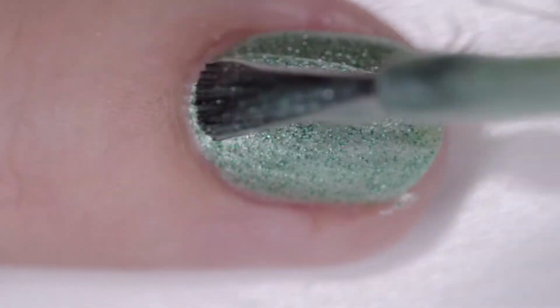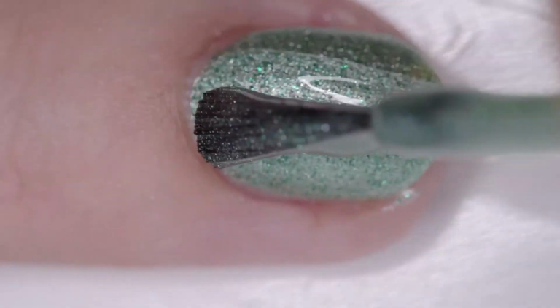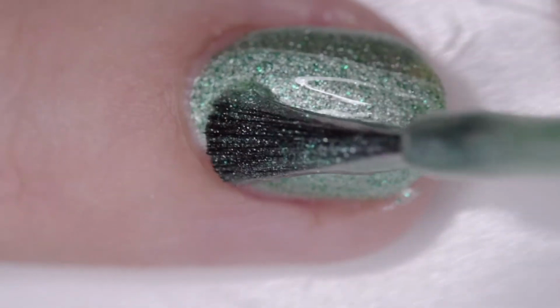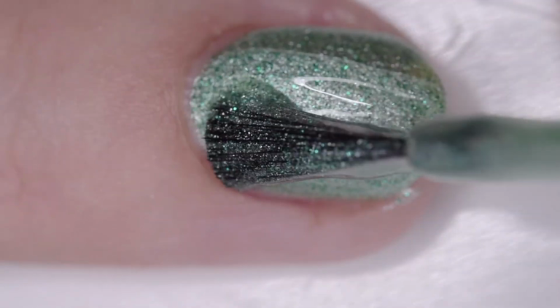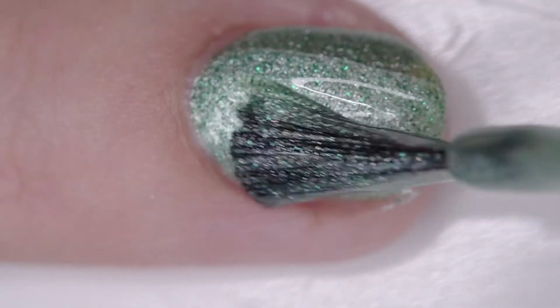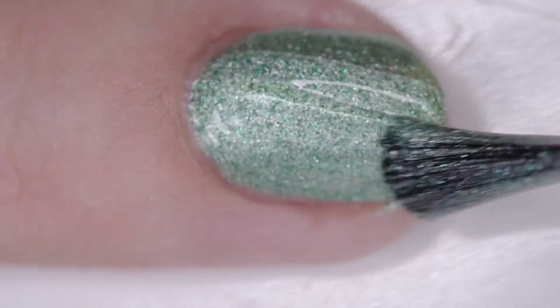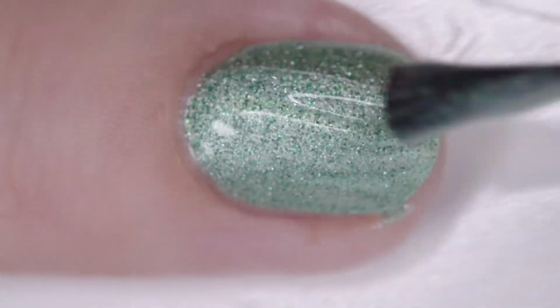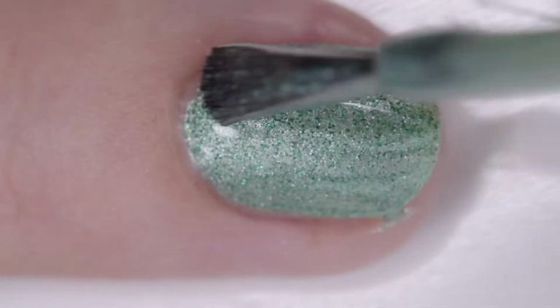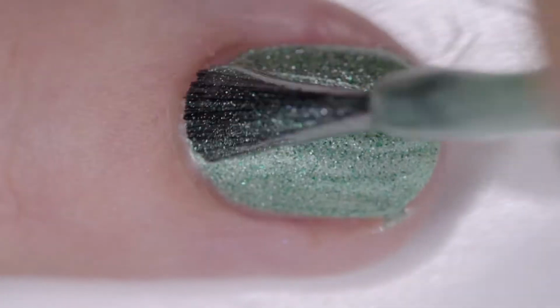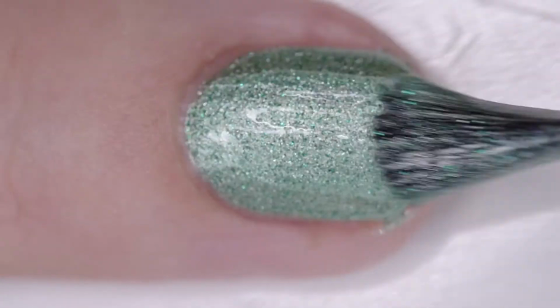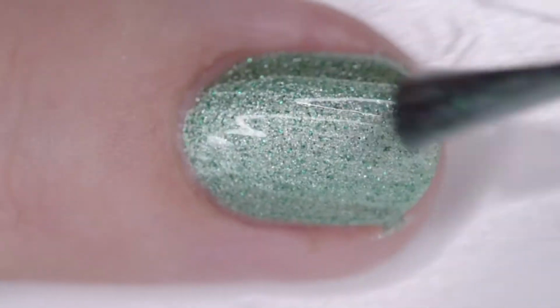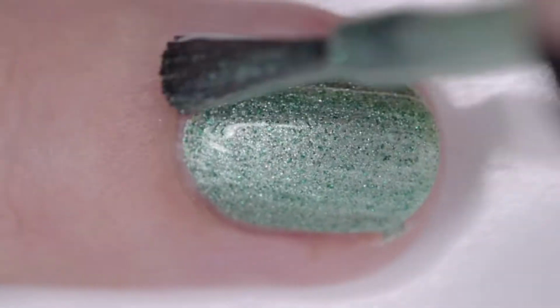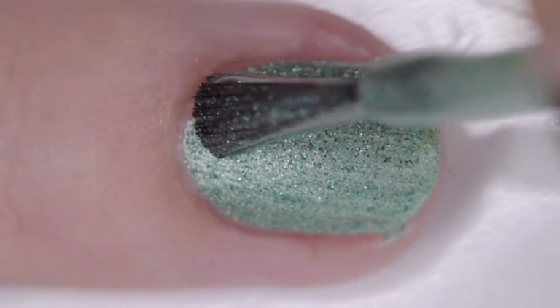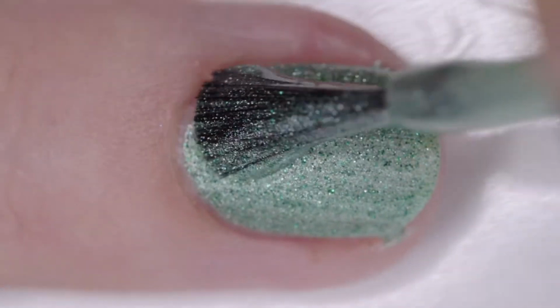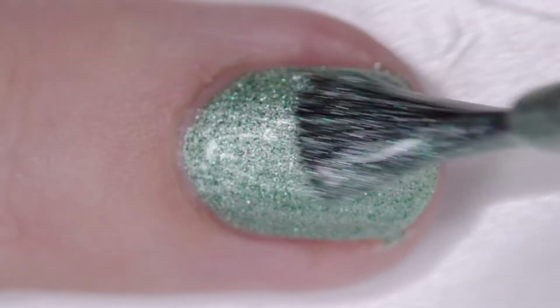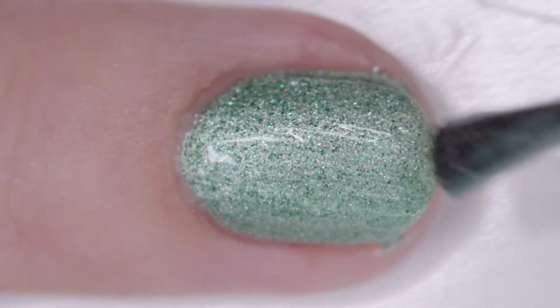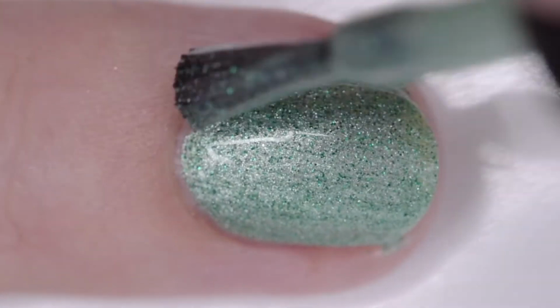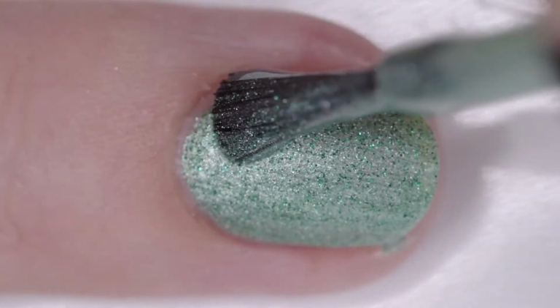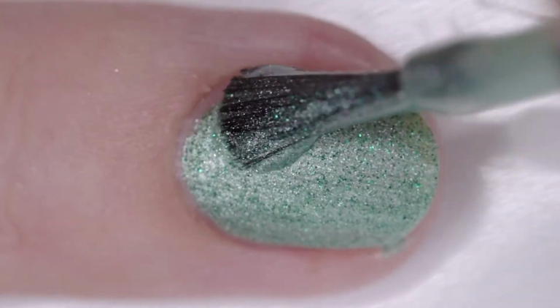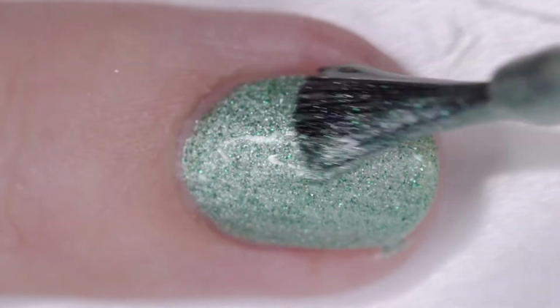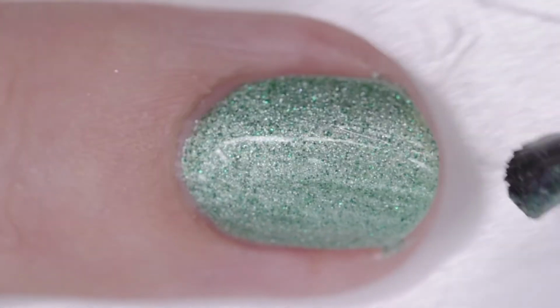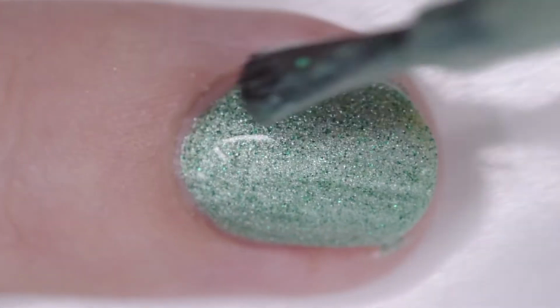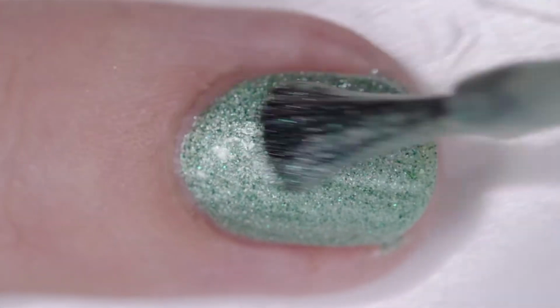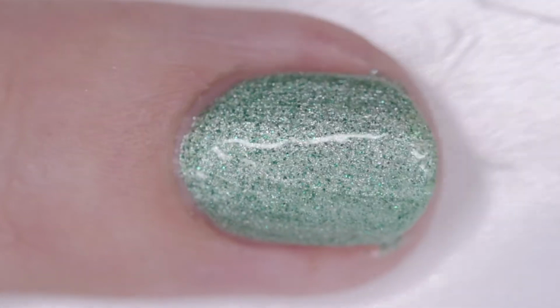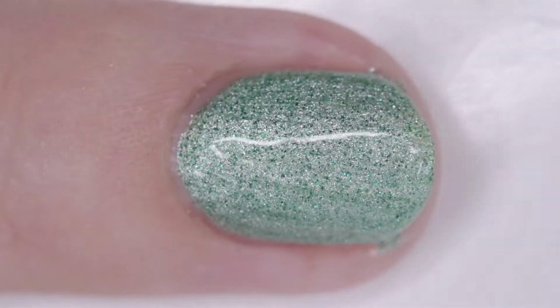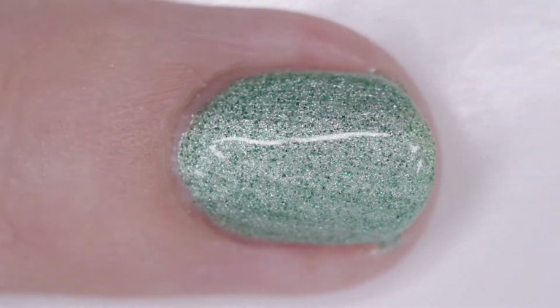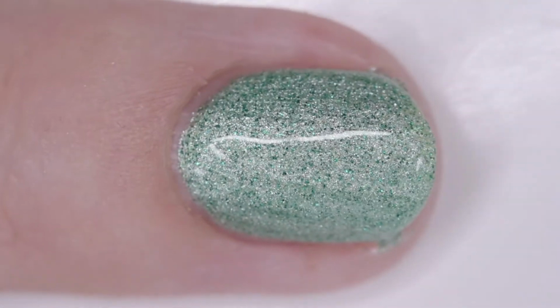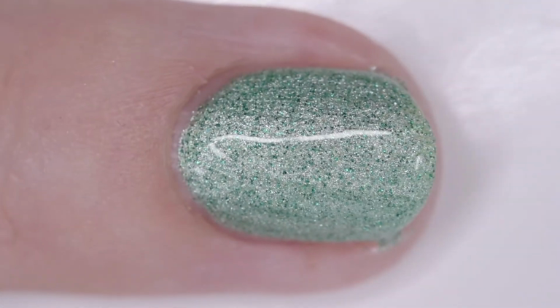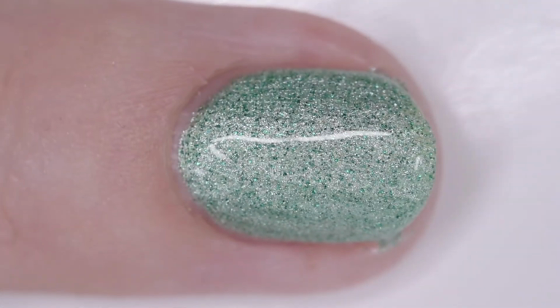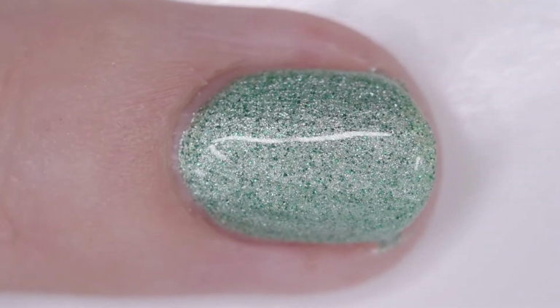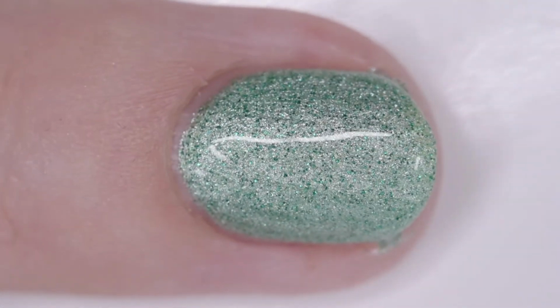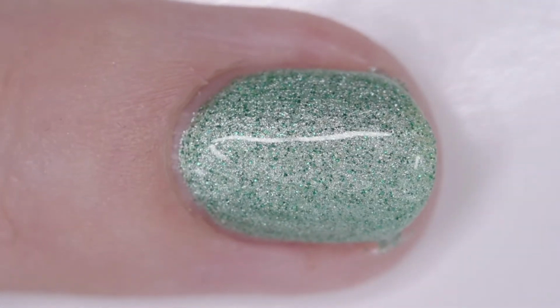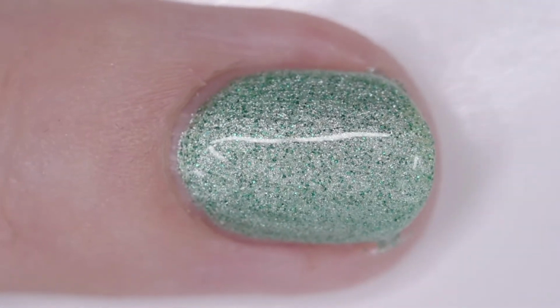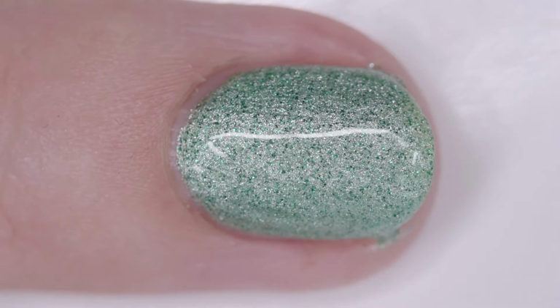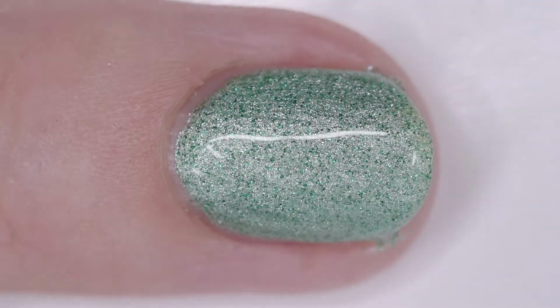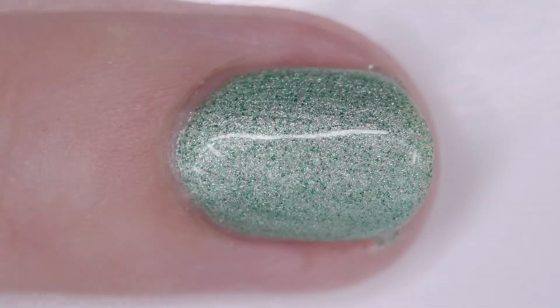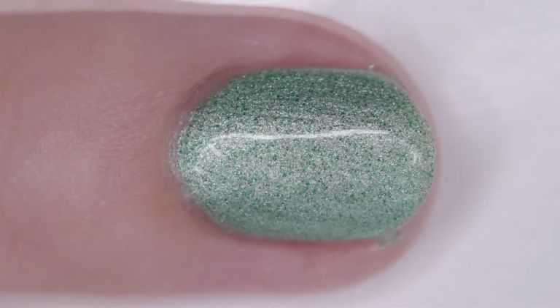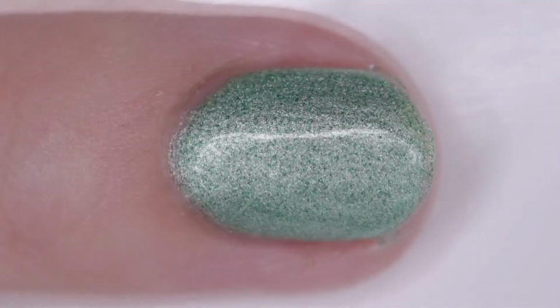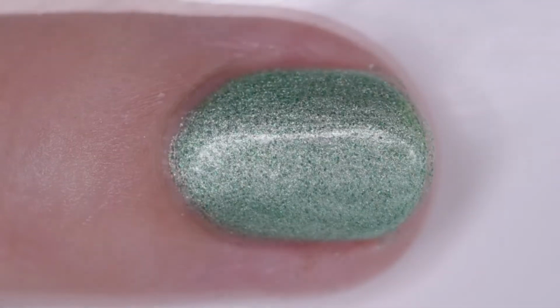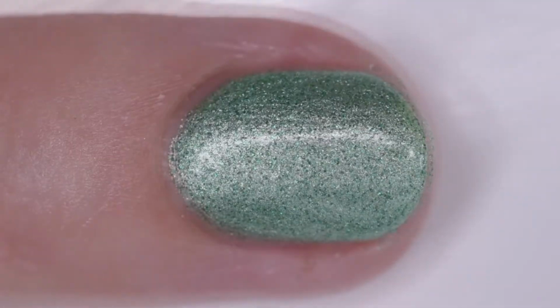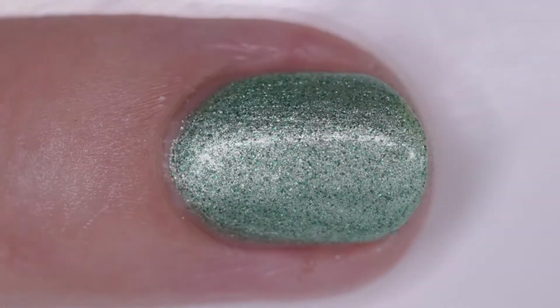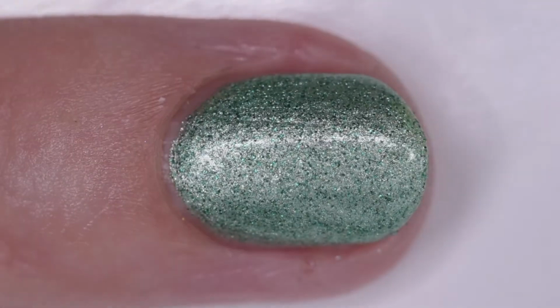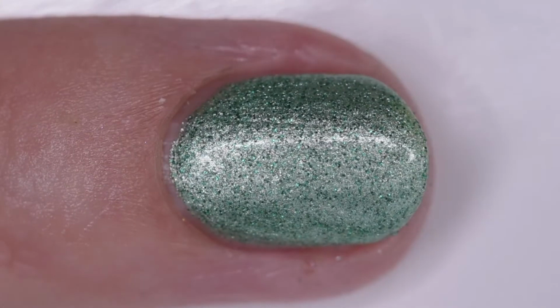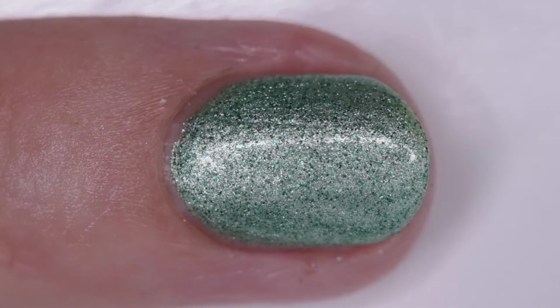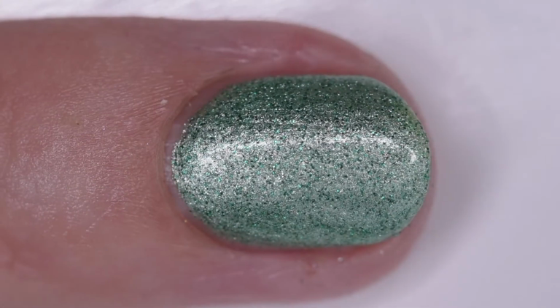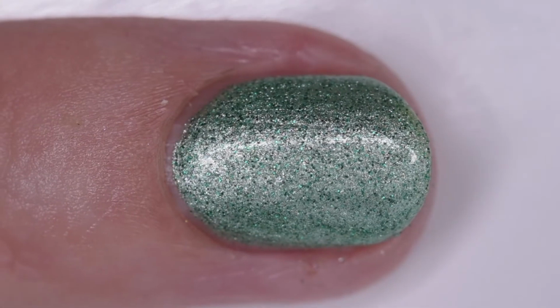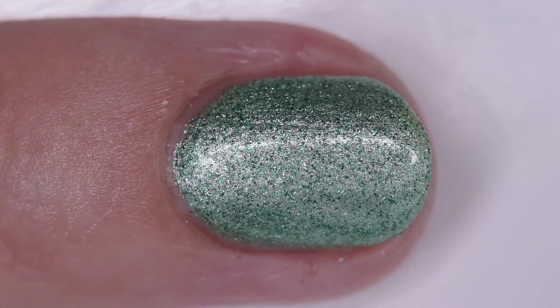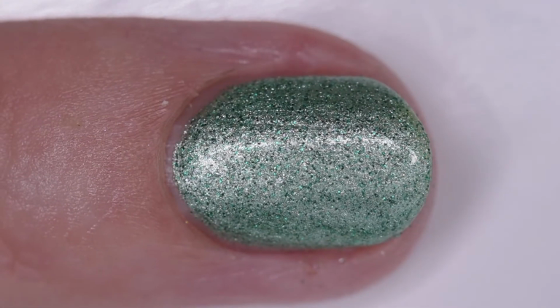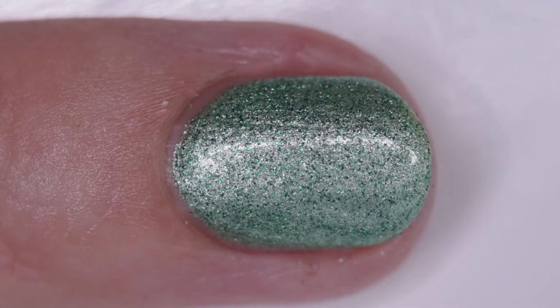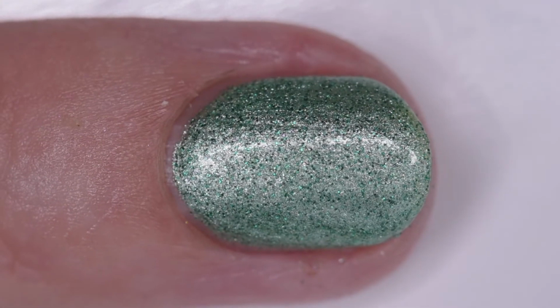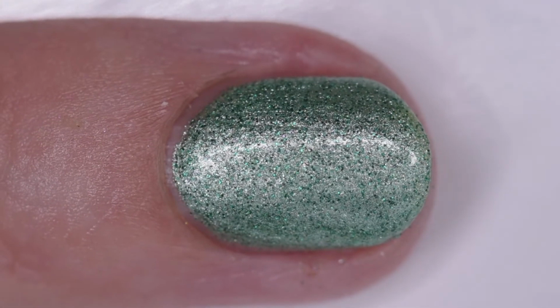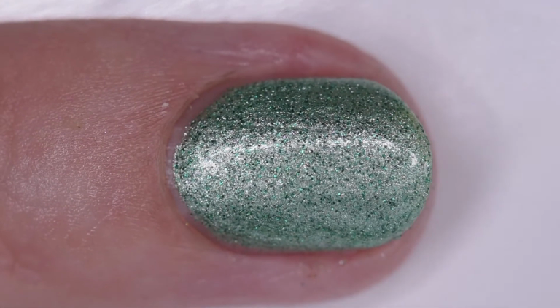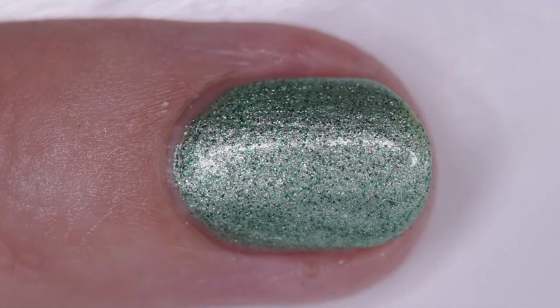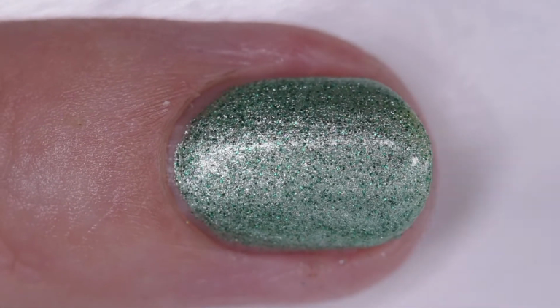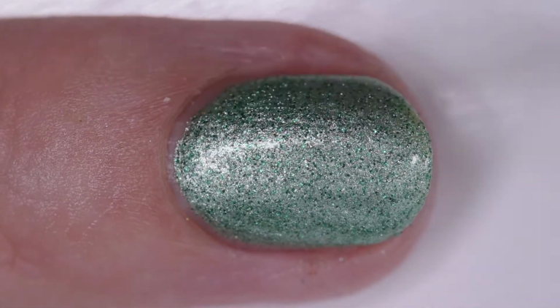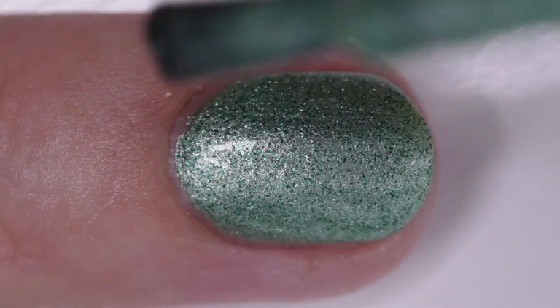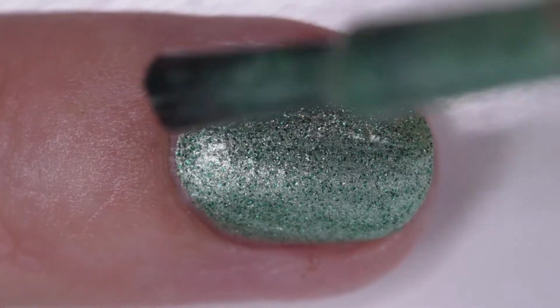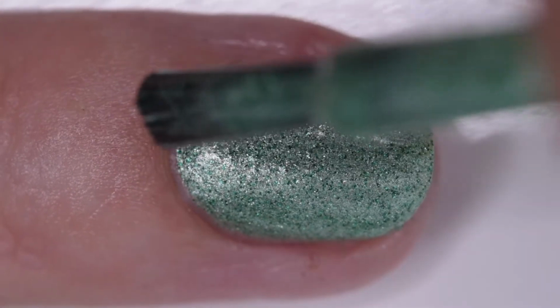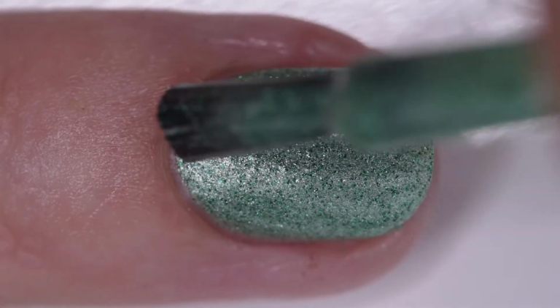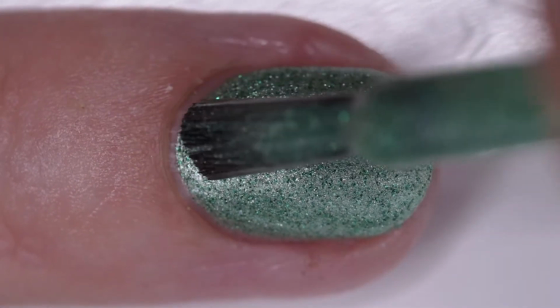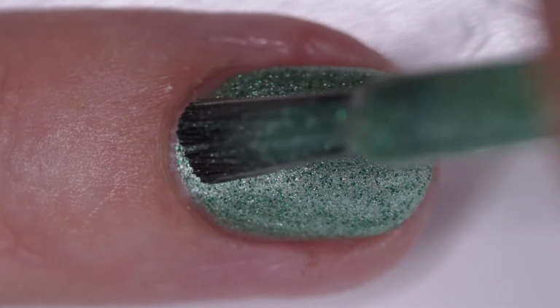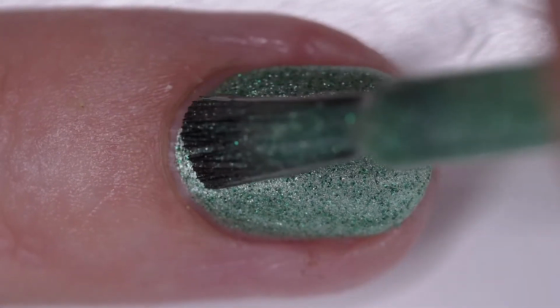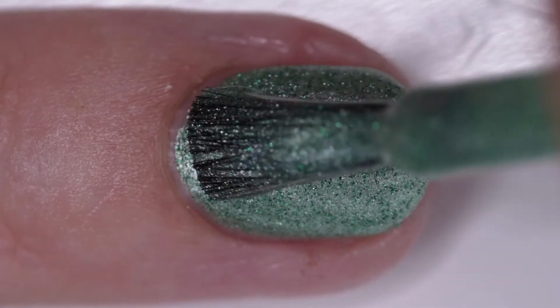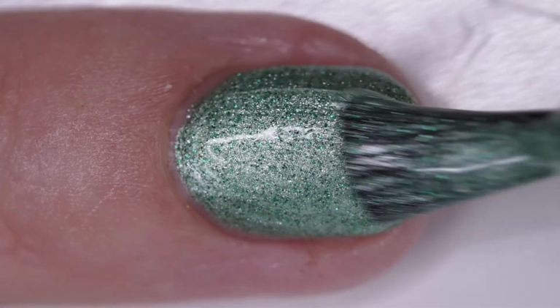This polish is available now, and I hope you enjoy it. The price is $10.